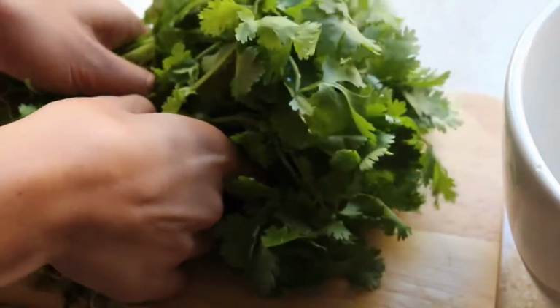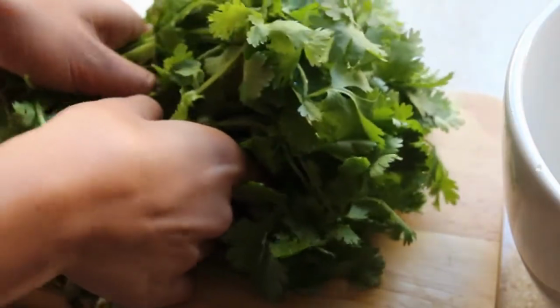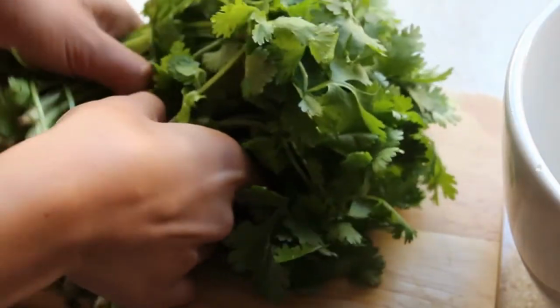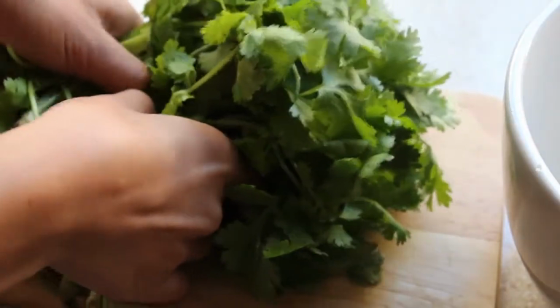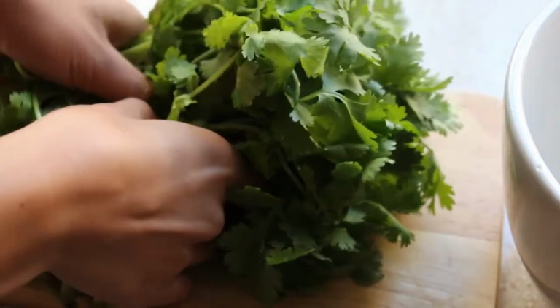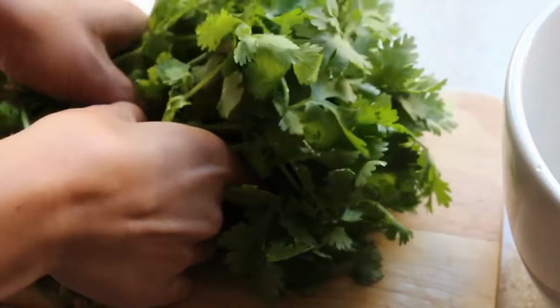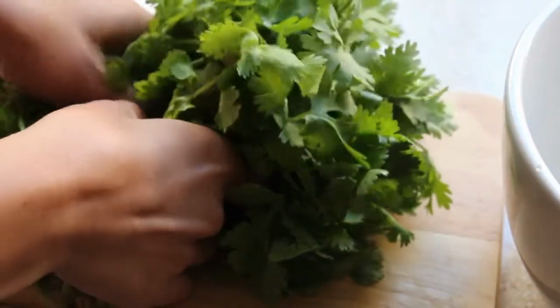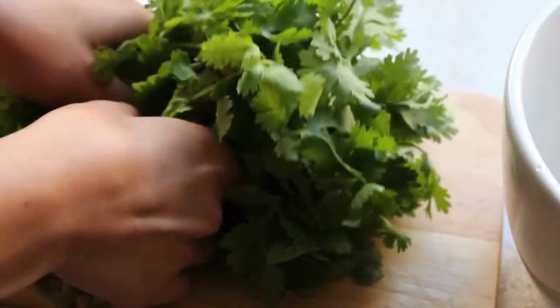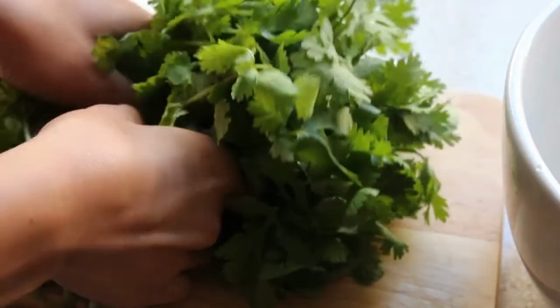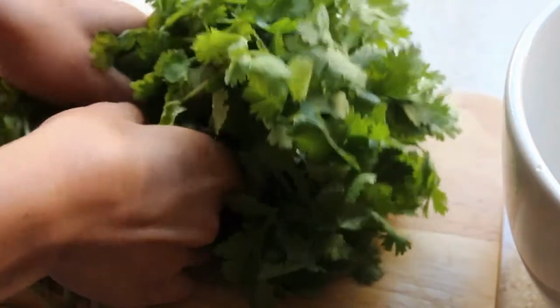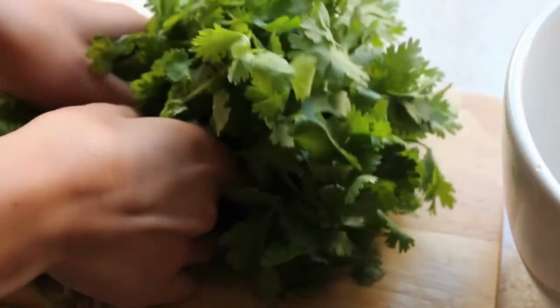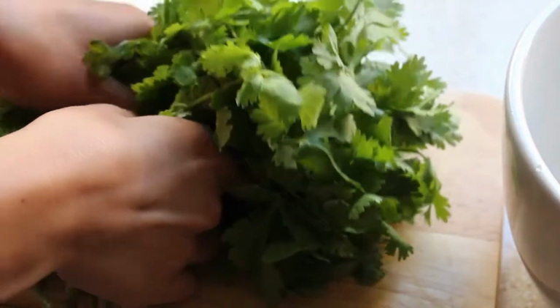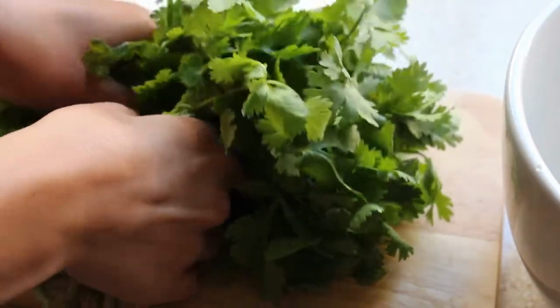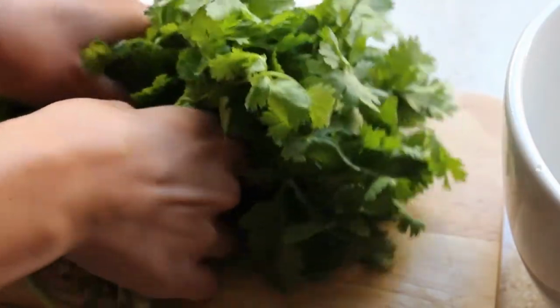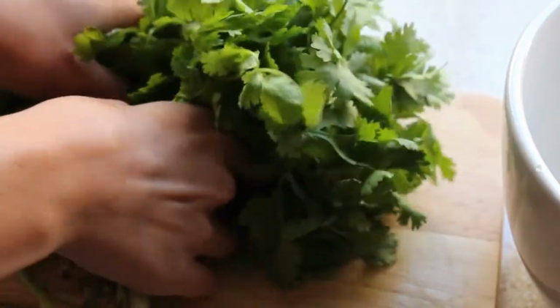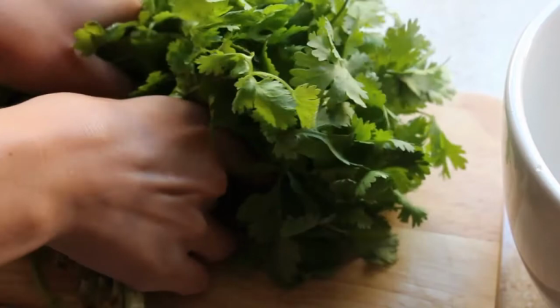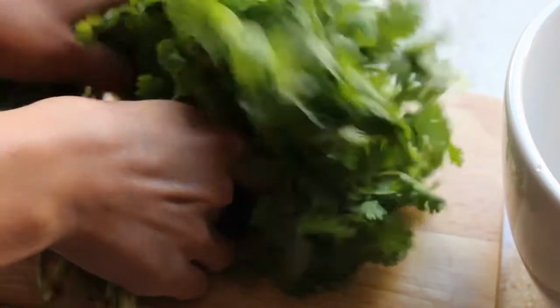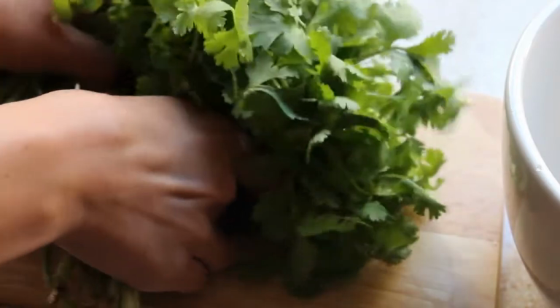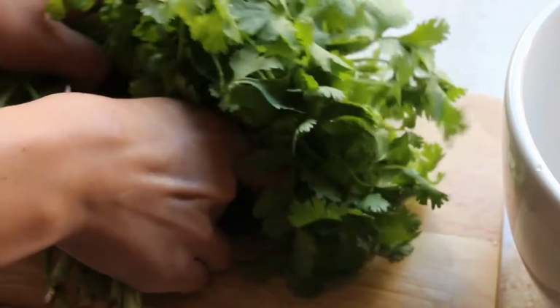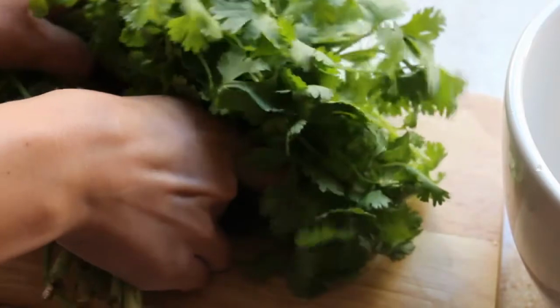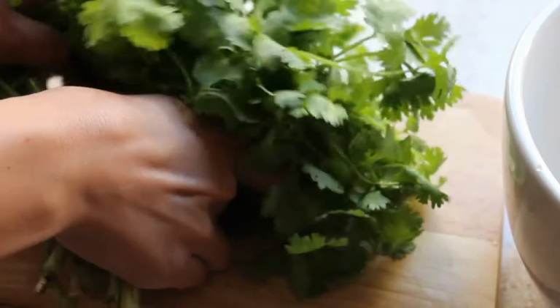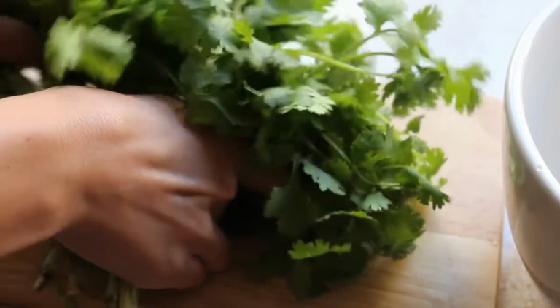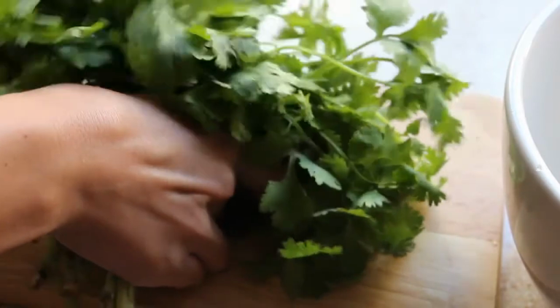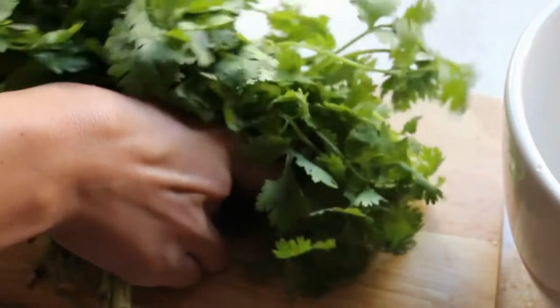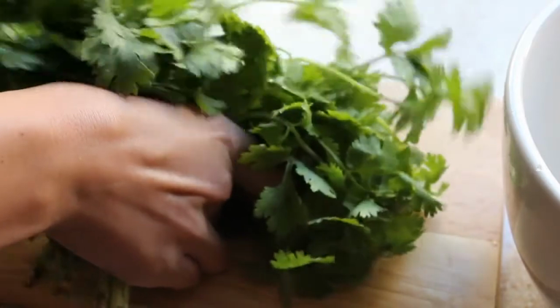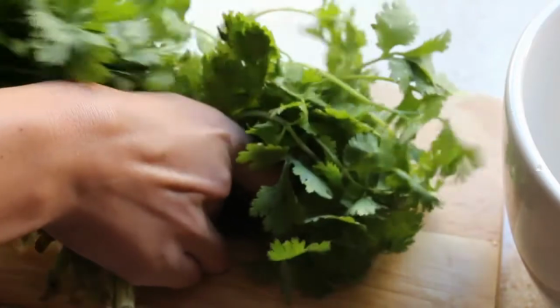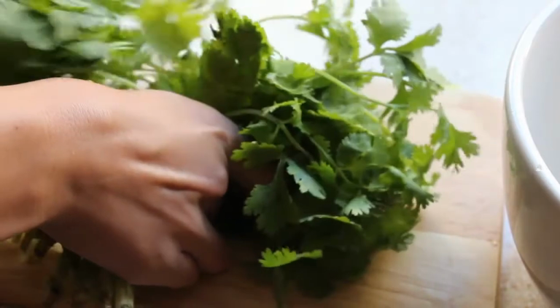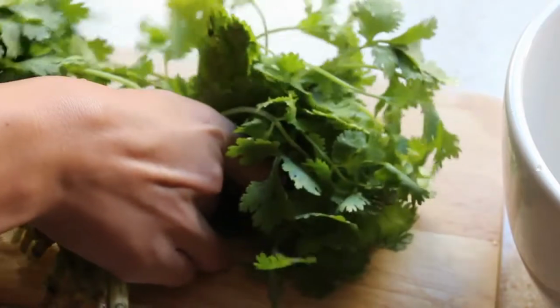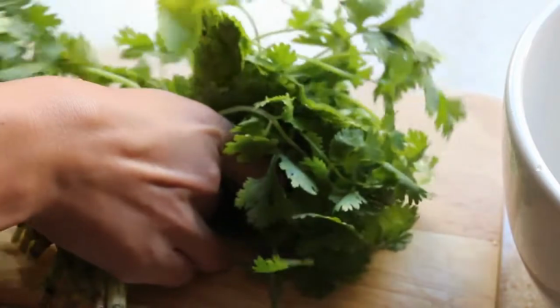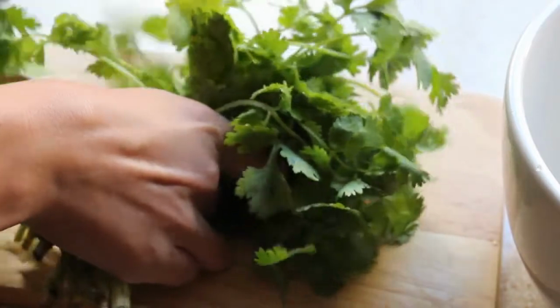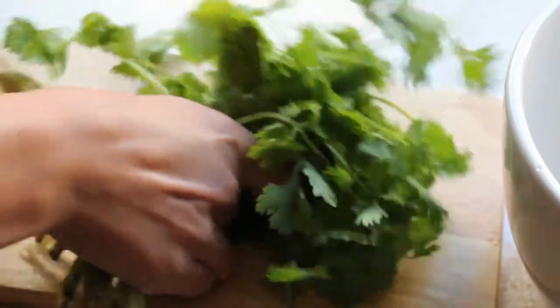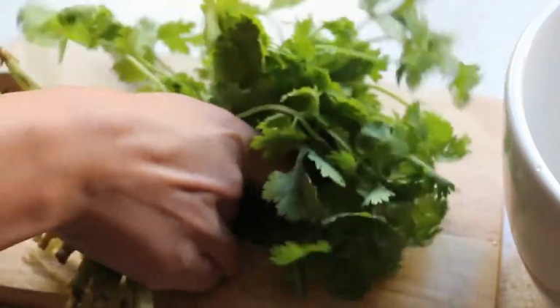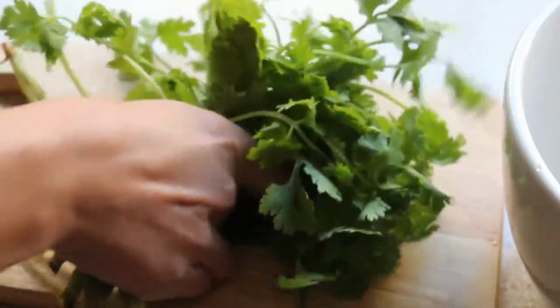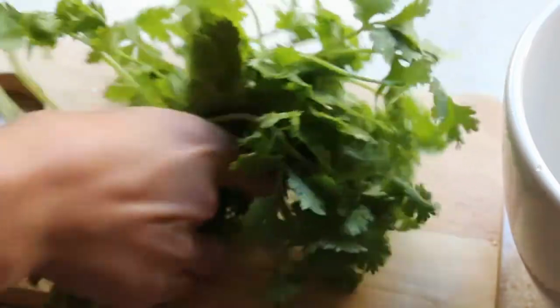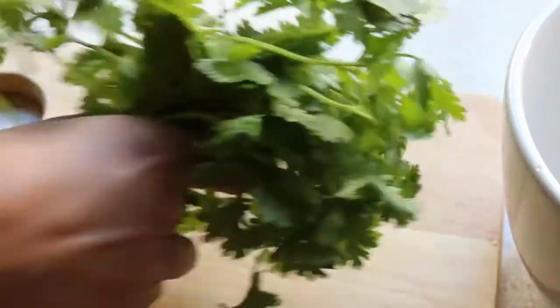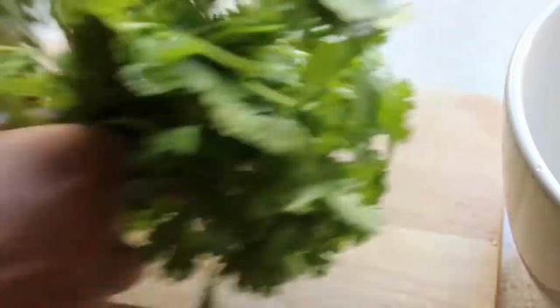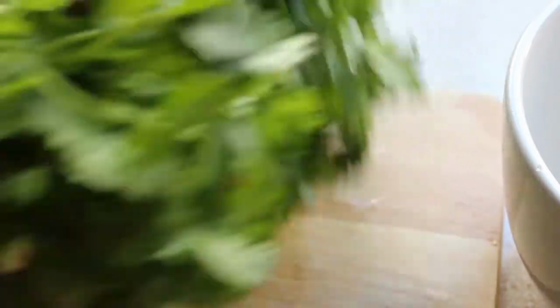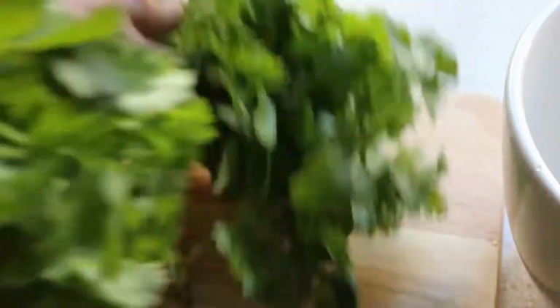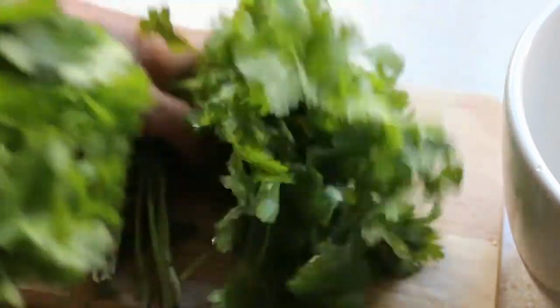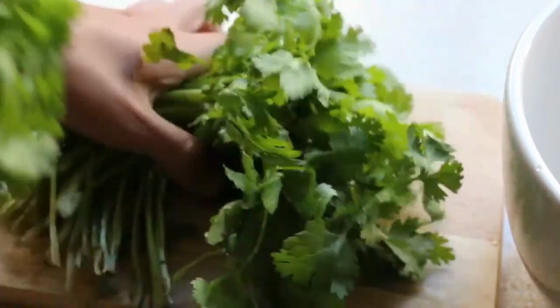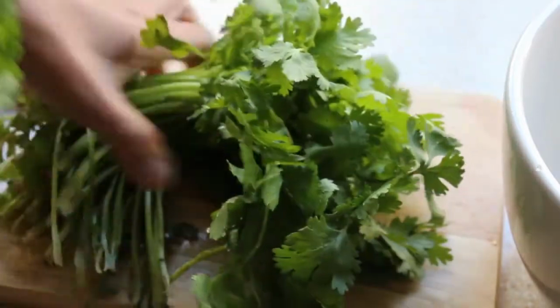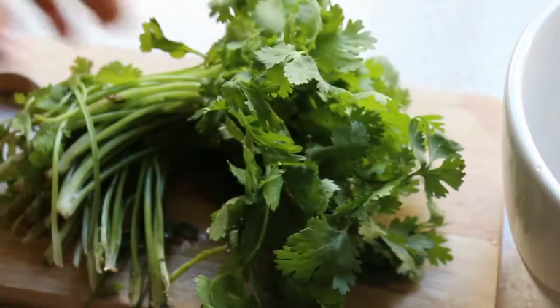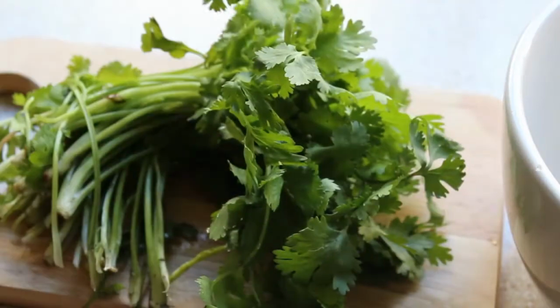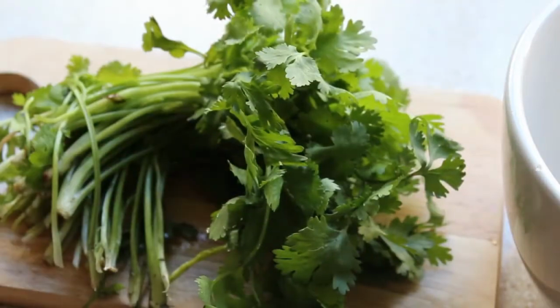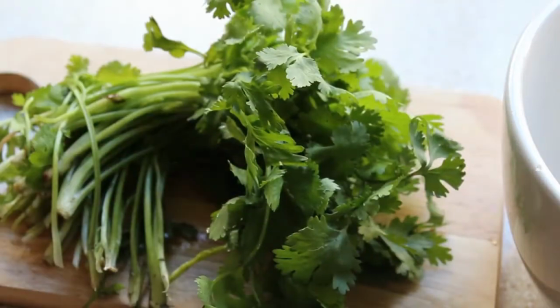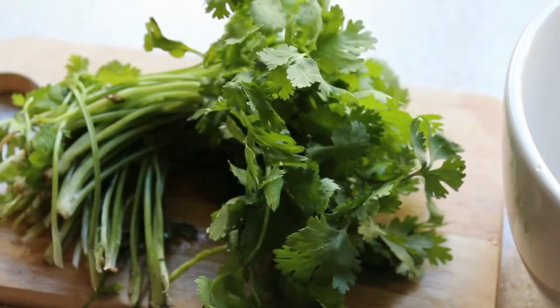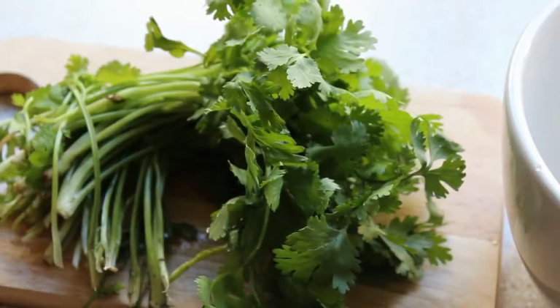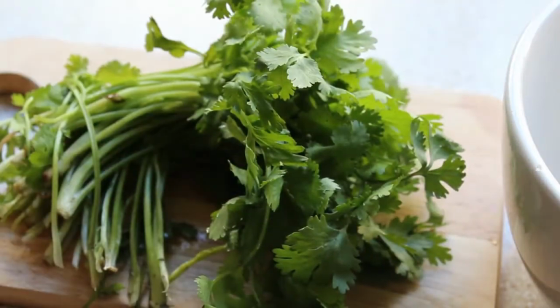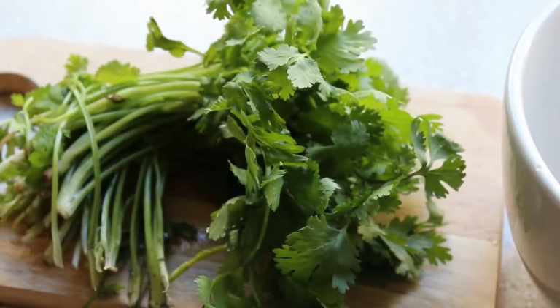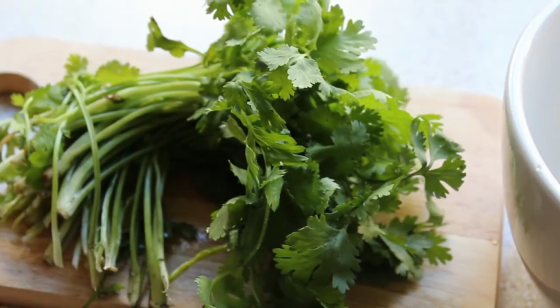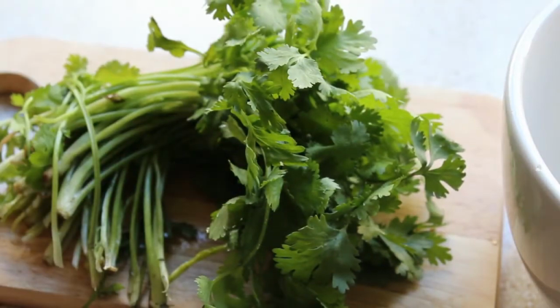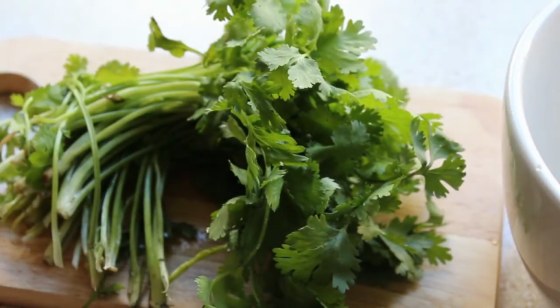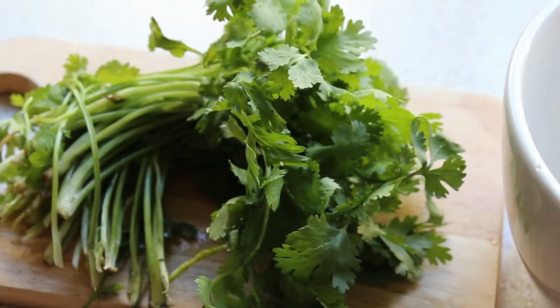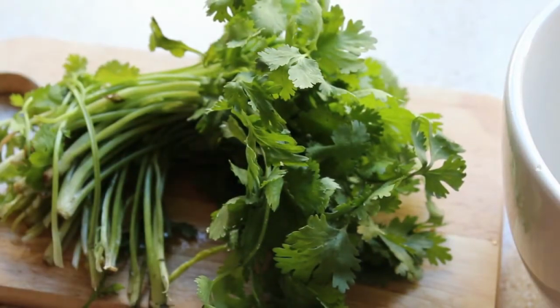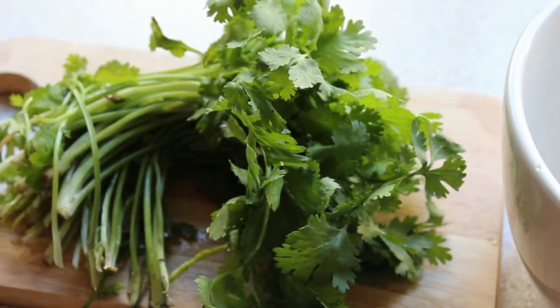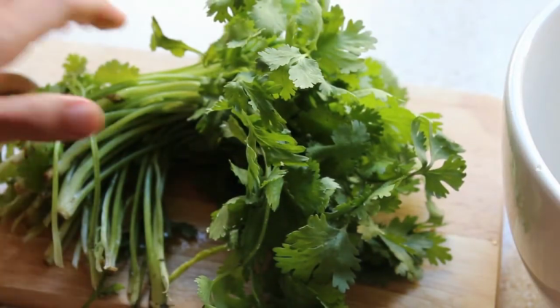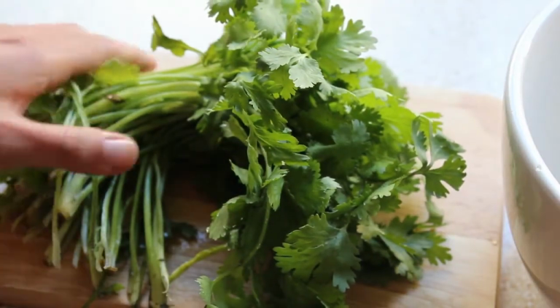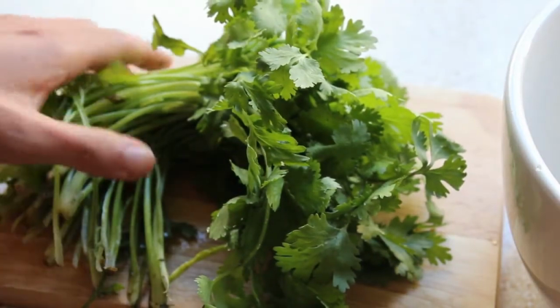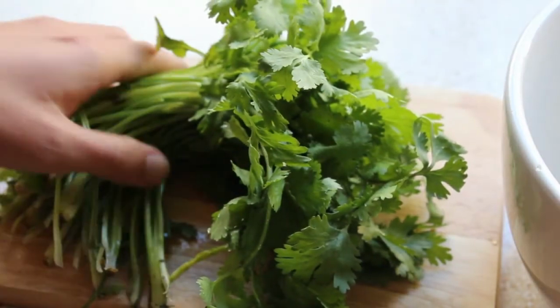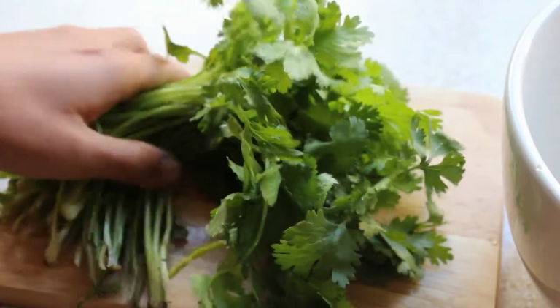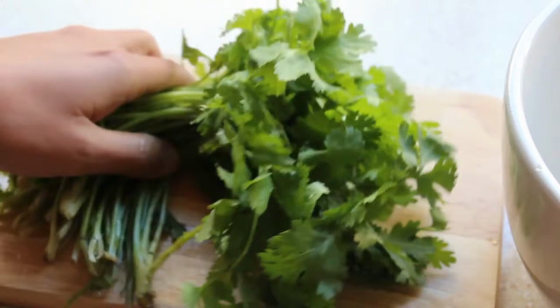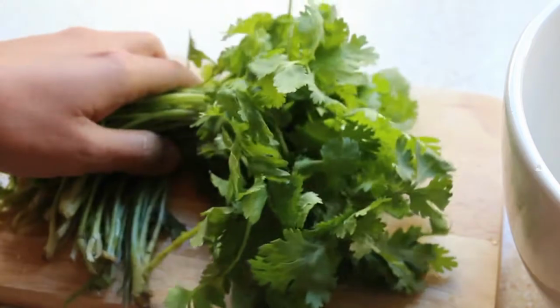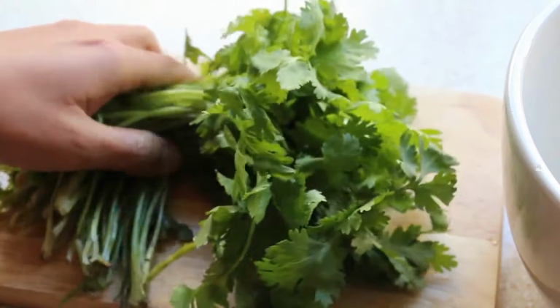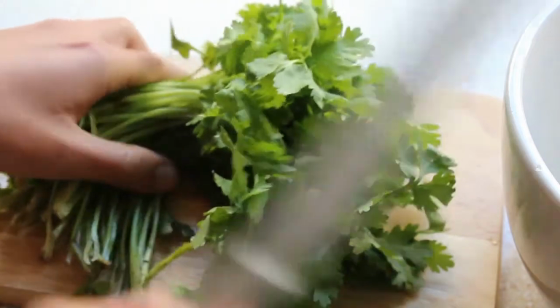While this is taking place I prepare the rest of the dish. To do this I simply half a bunch of cilantro, remove the stems, and add it to my bowl.